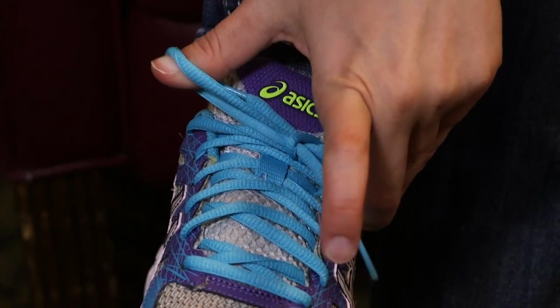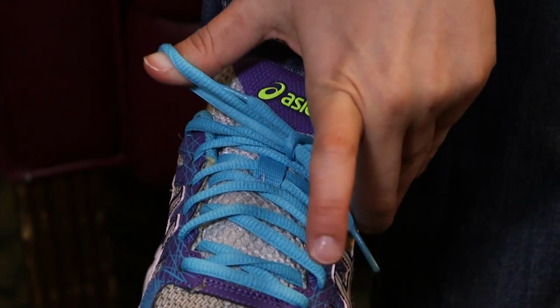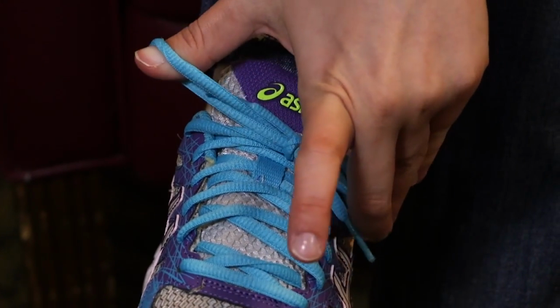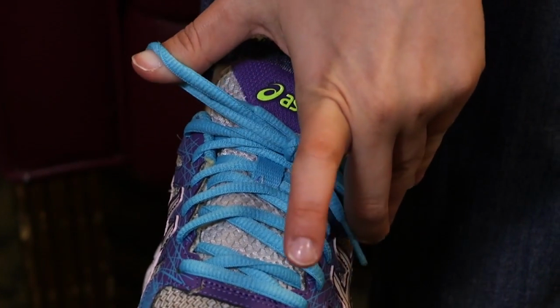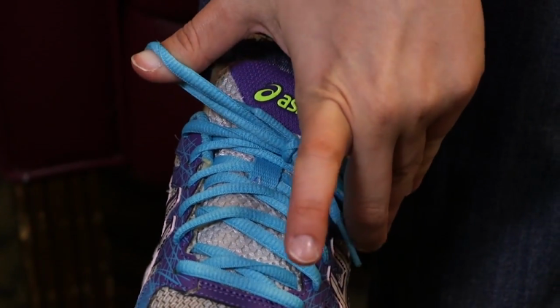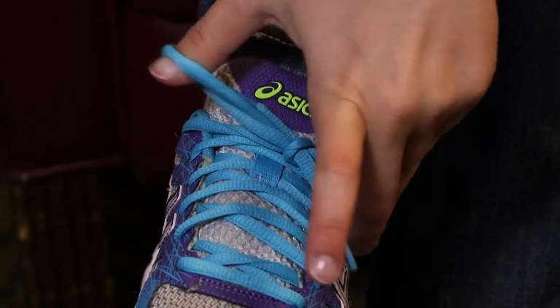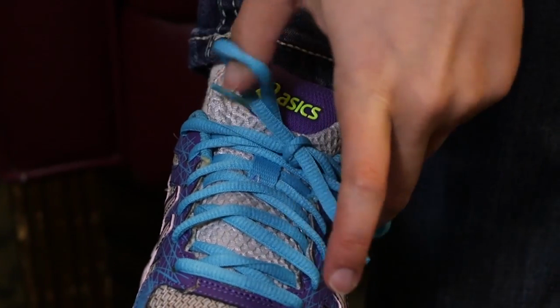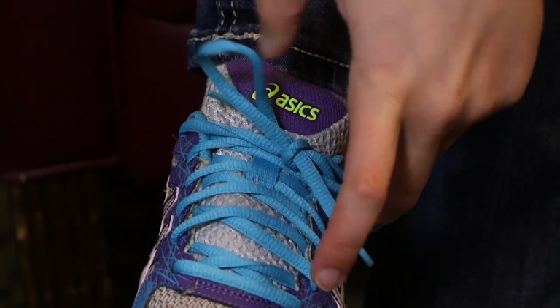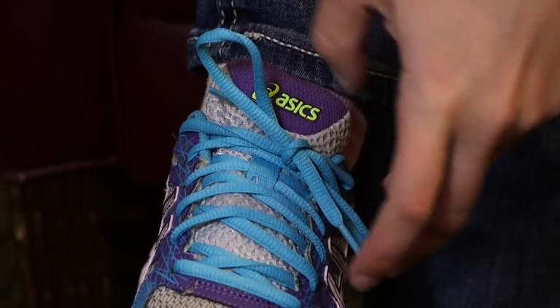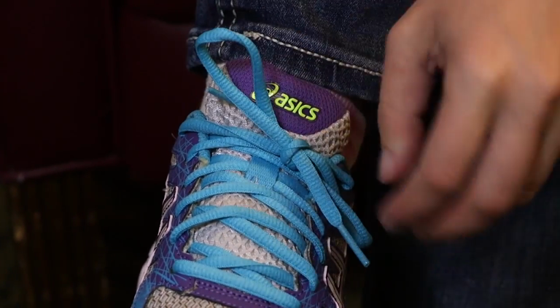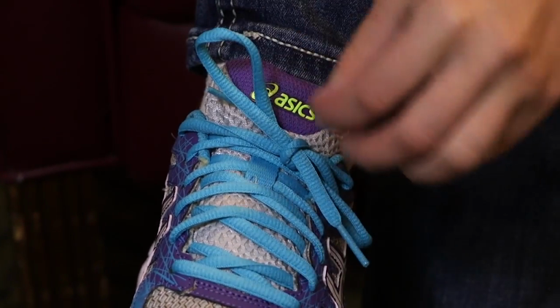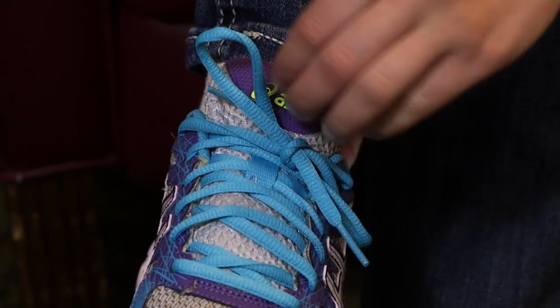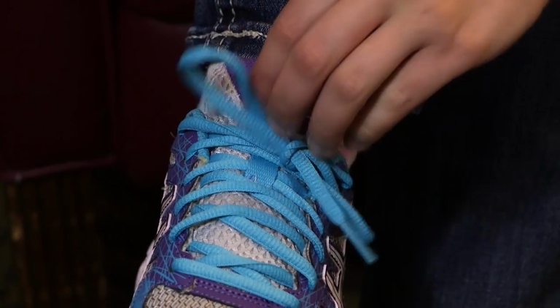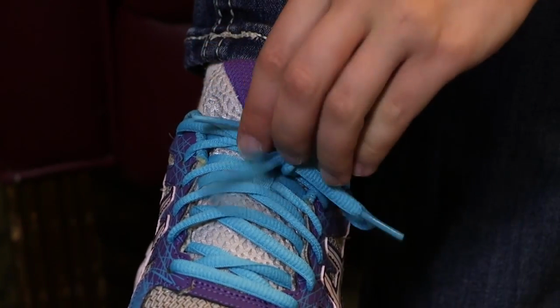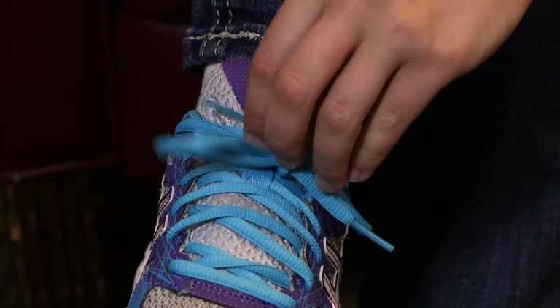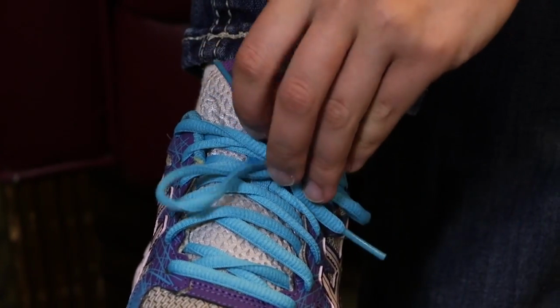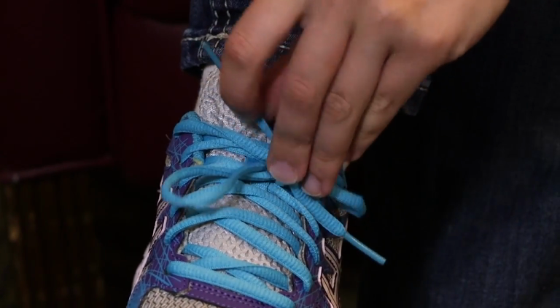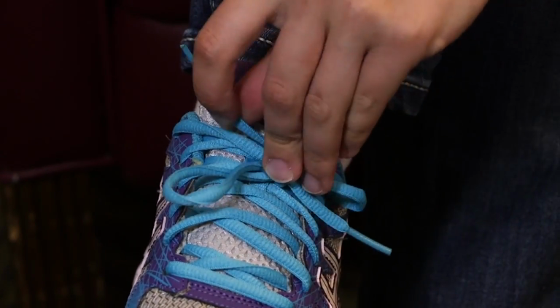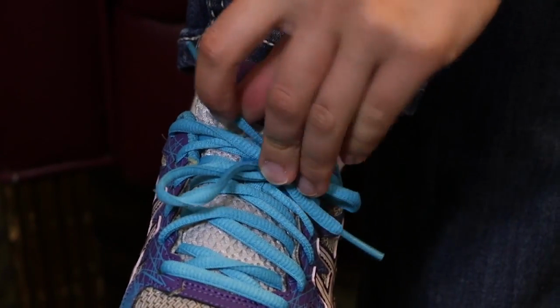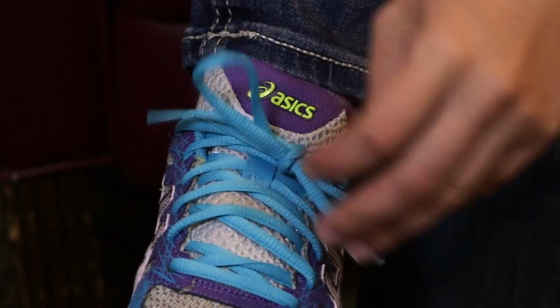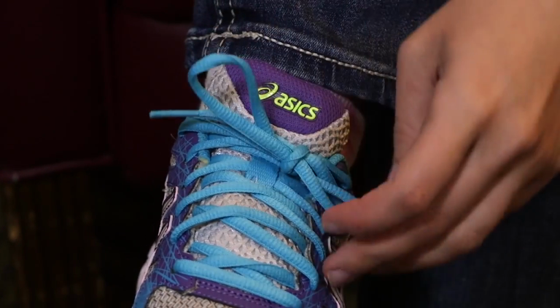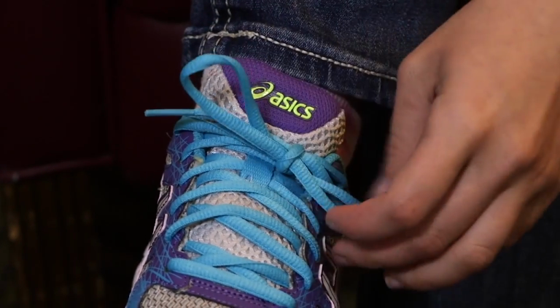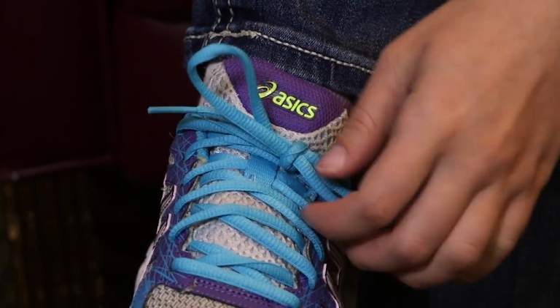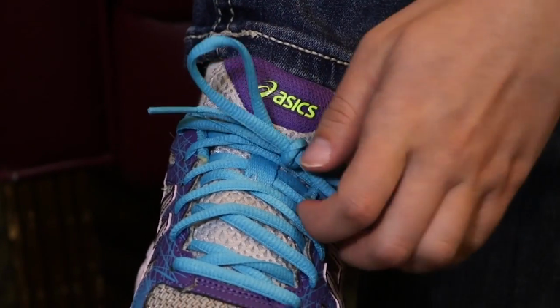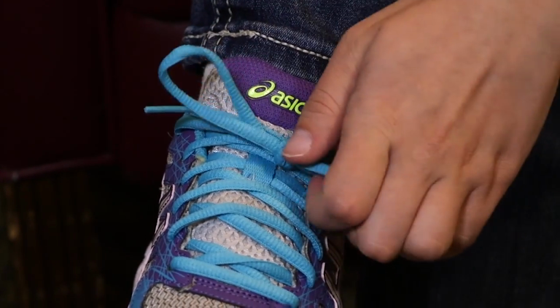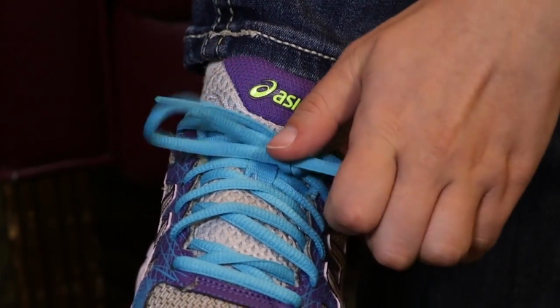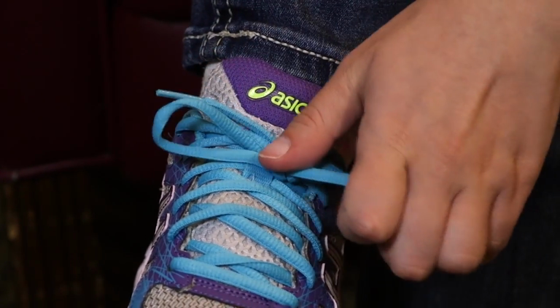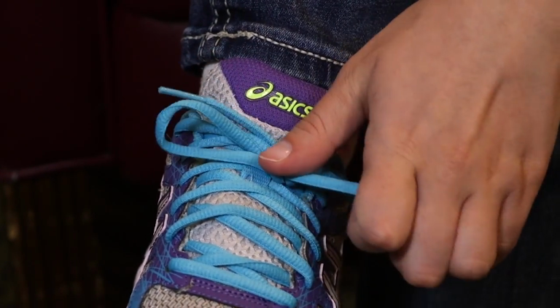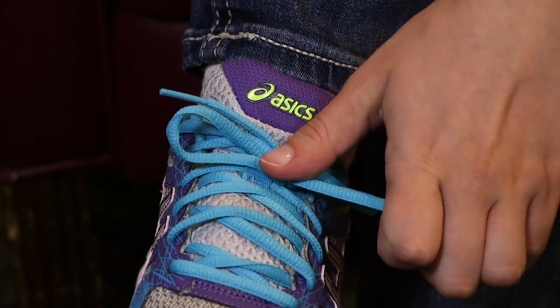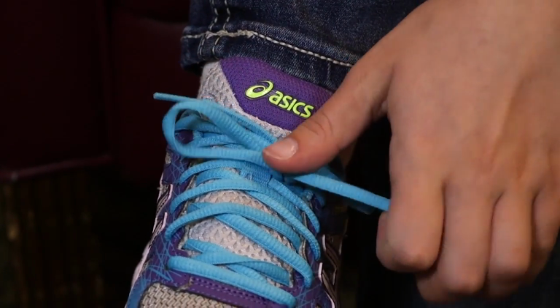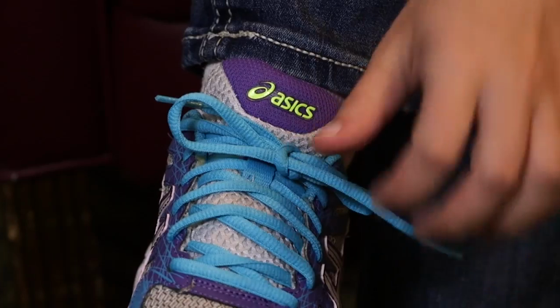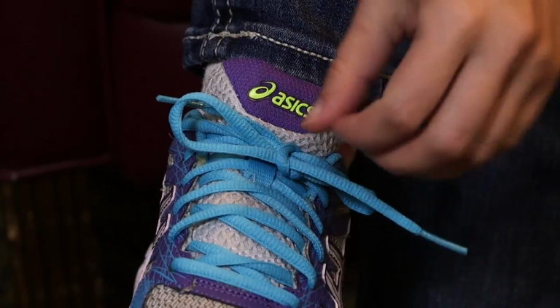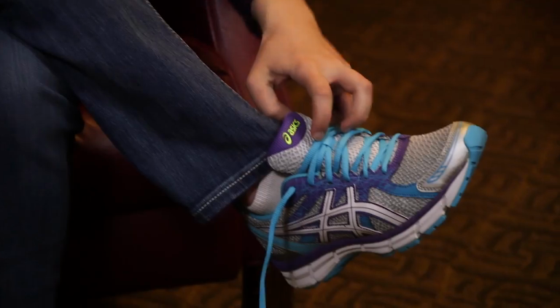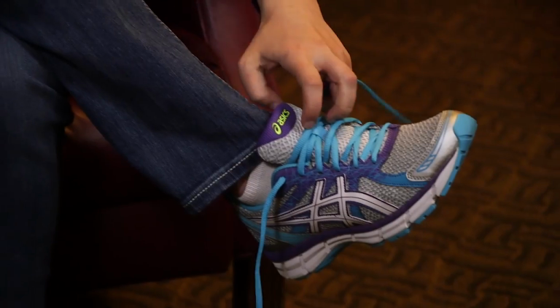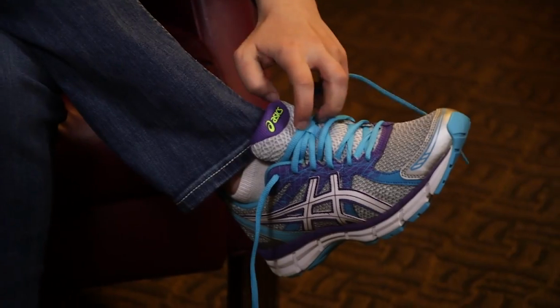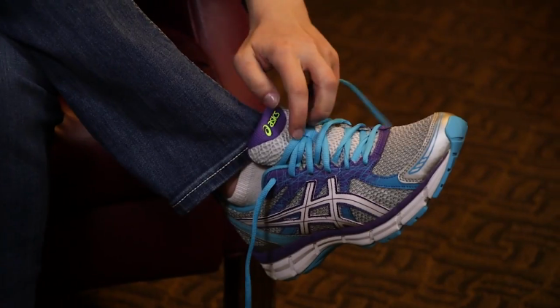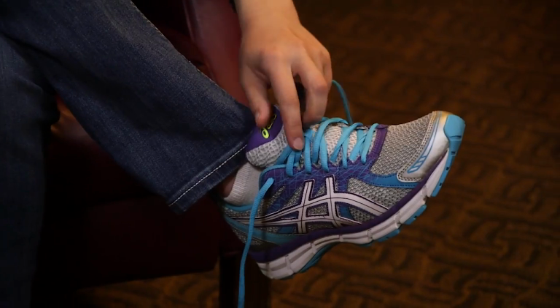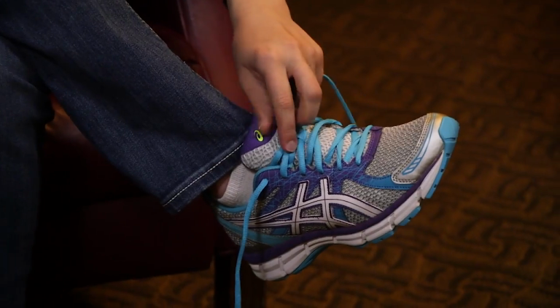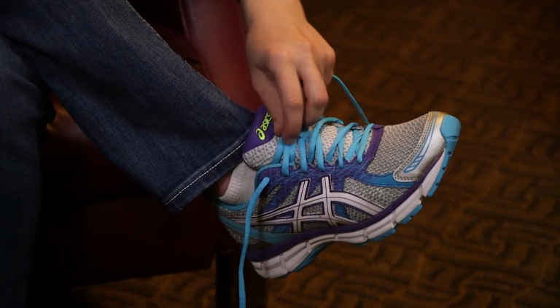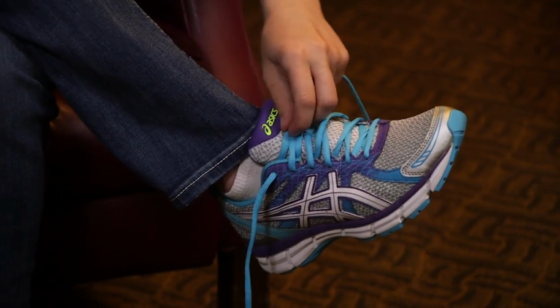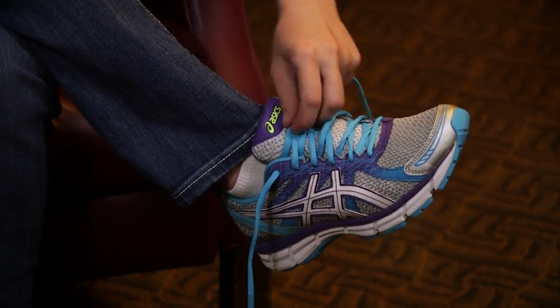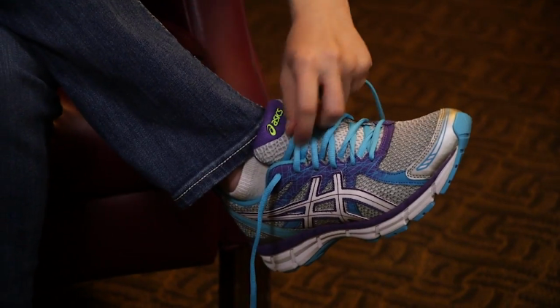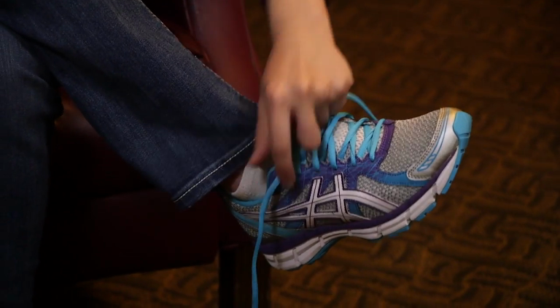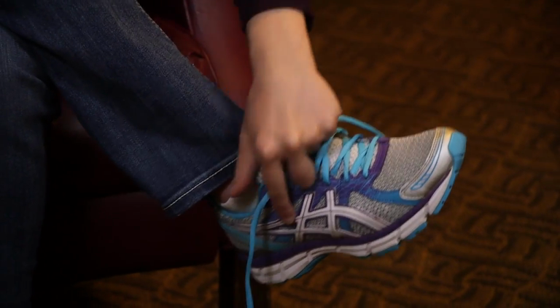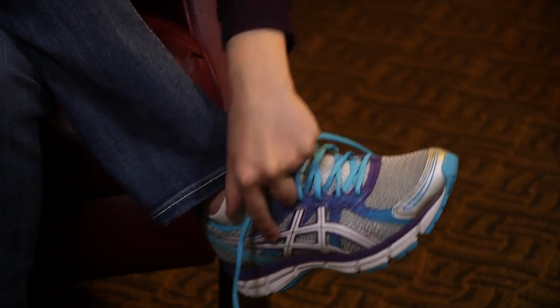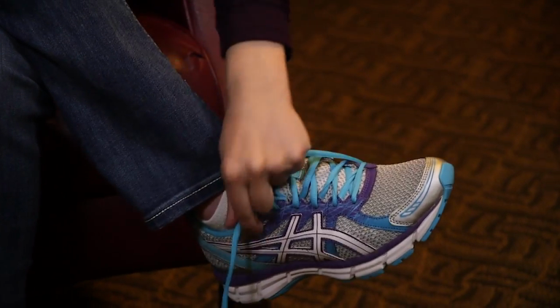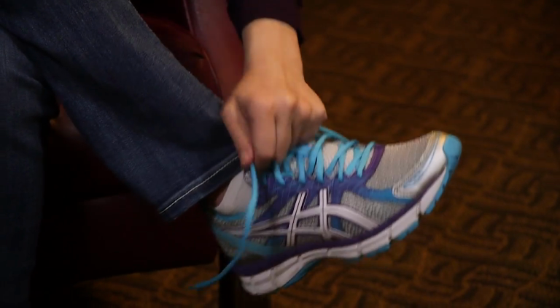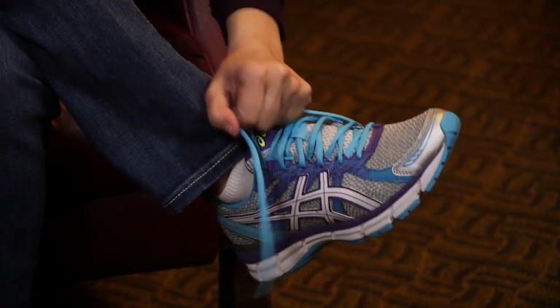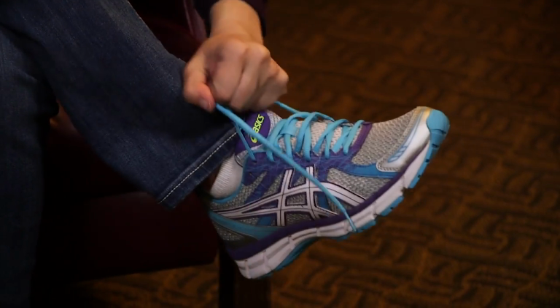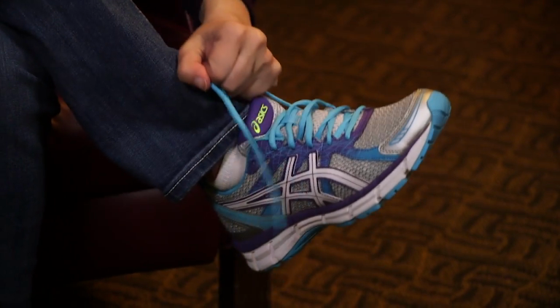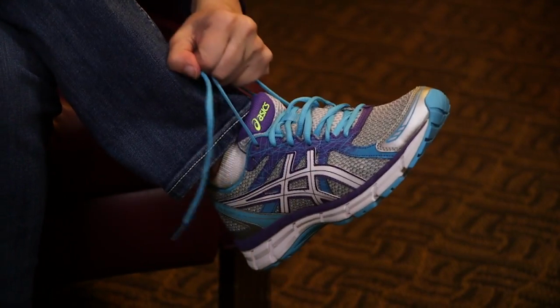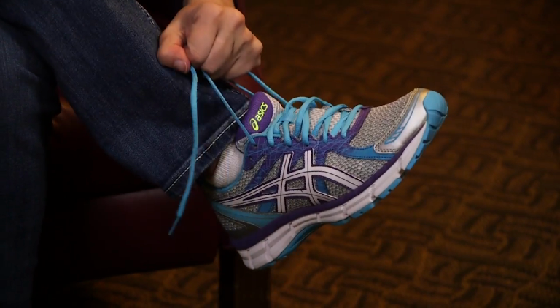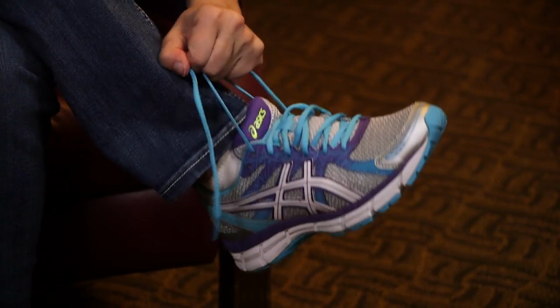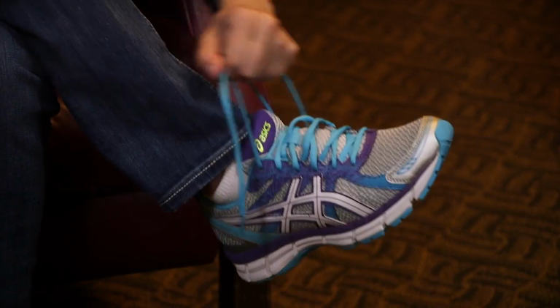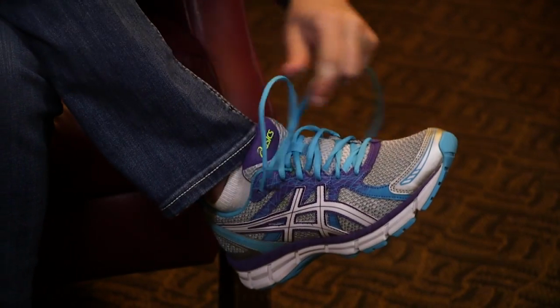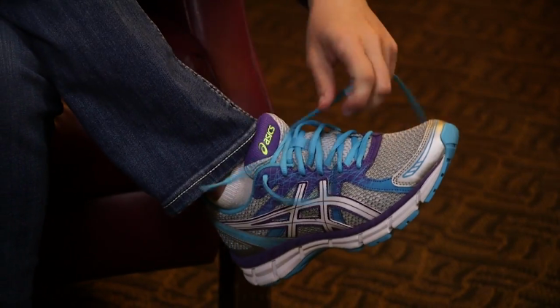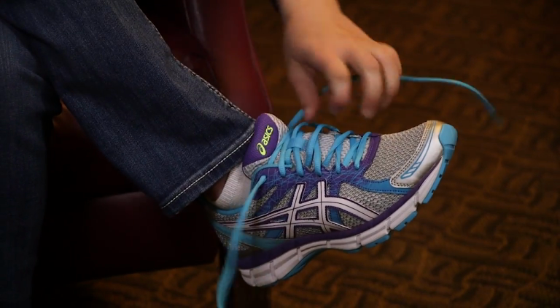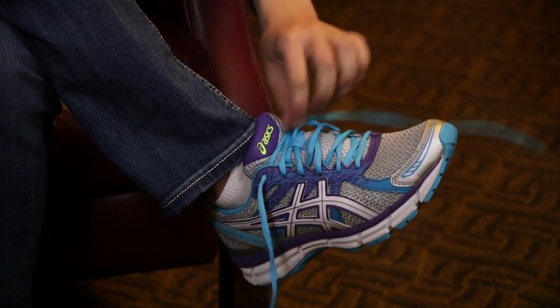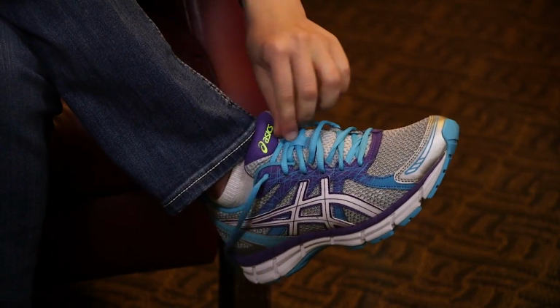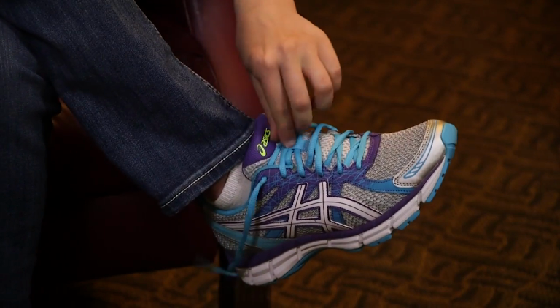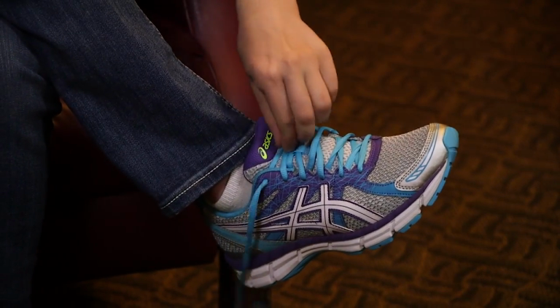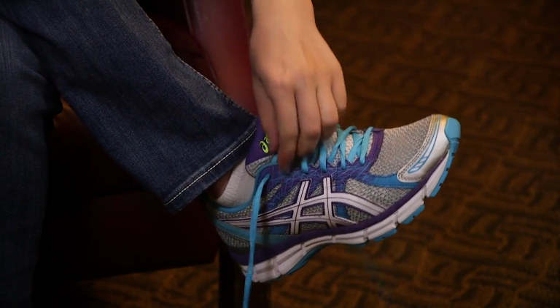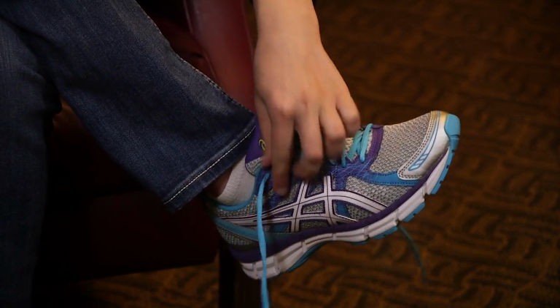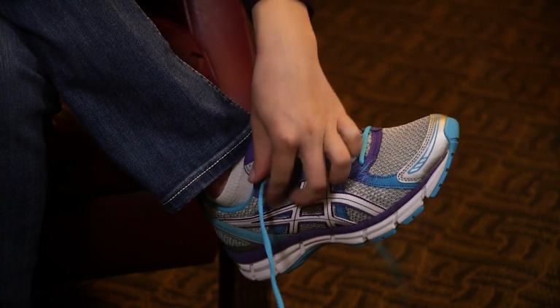And there's your bow. Now for the other shoe — so you tighten it up.